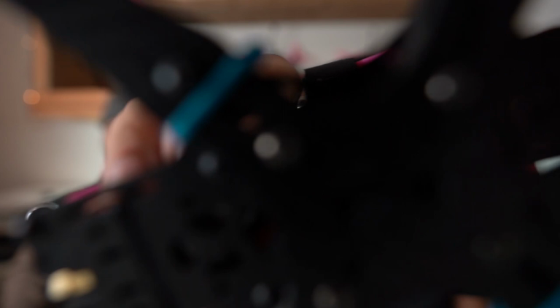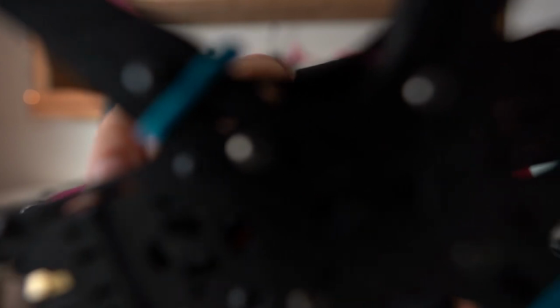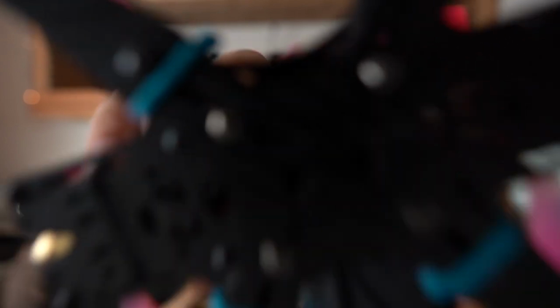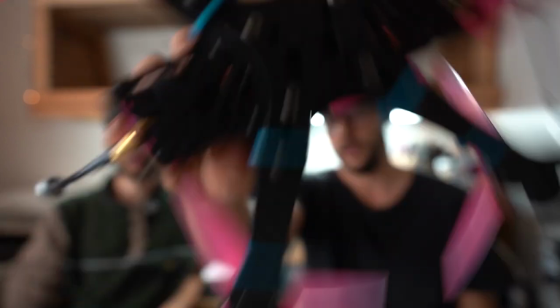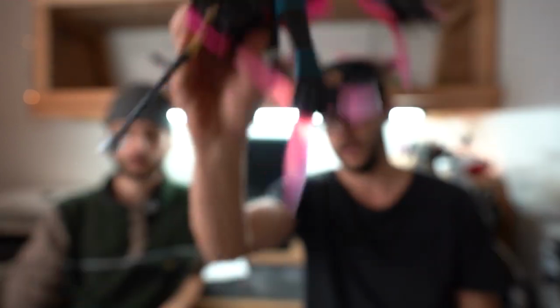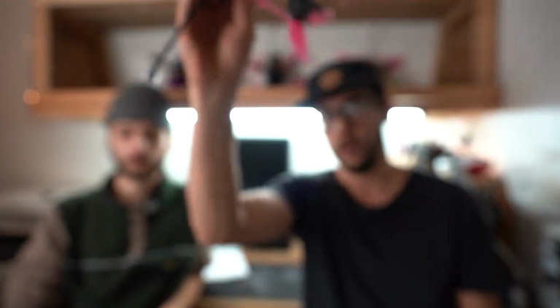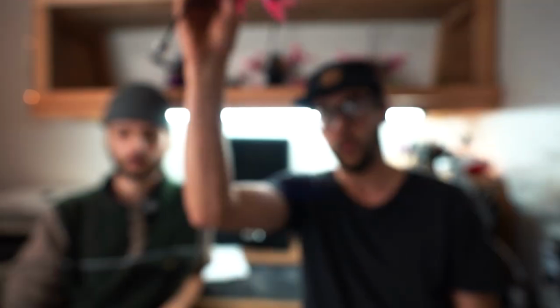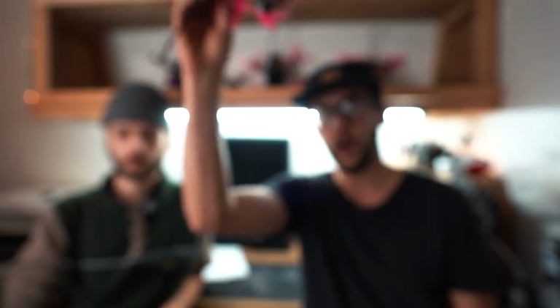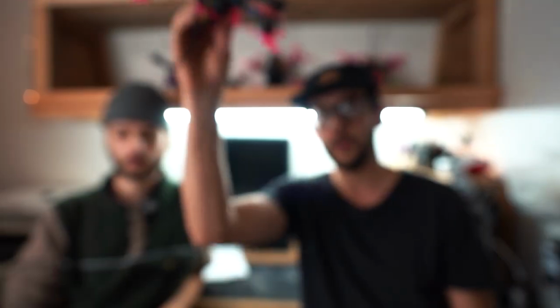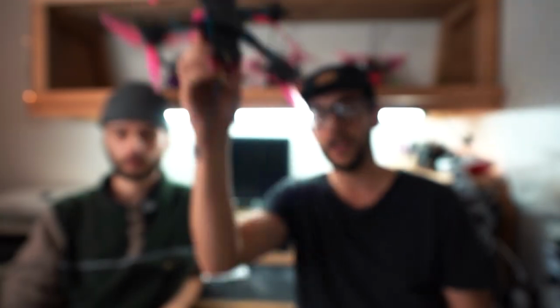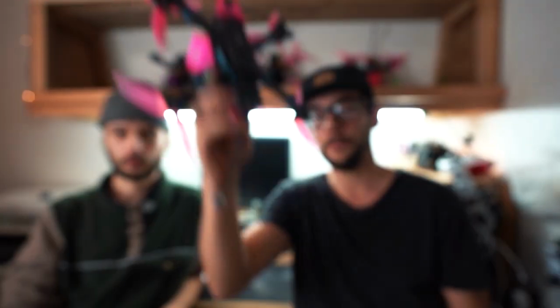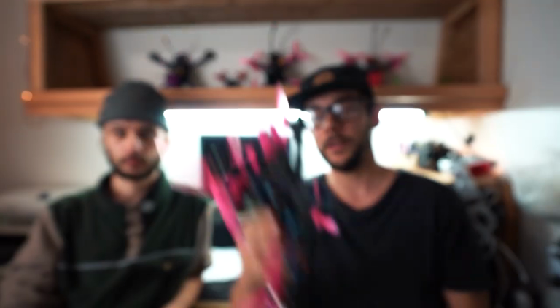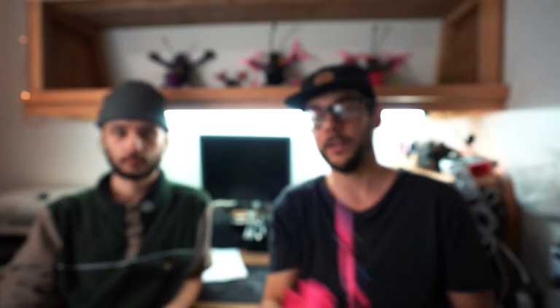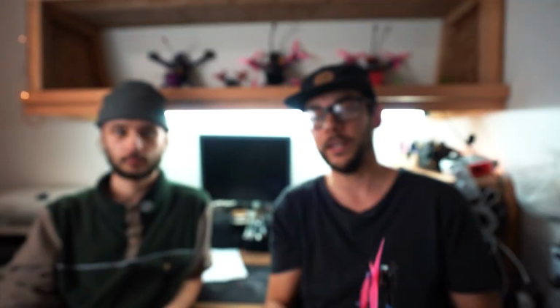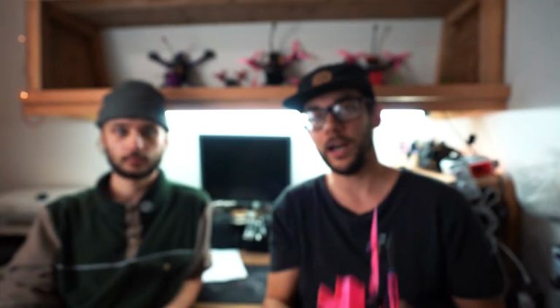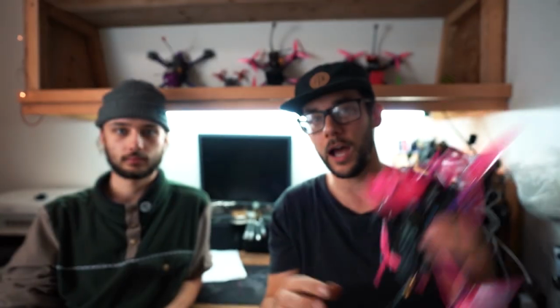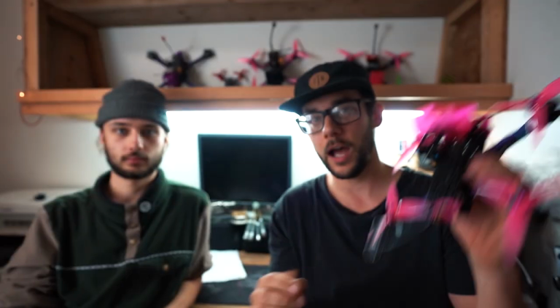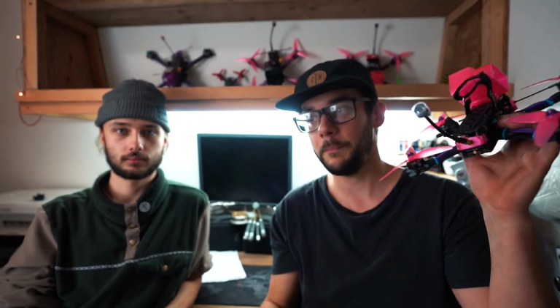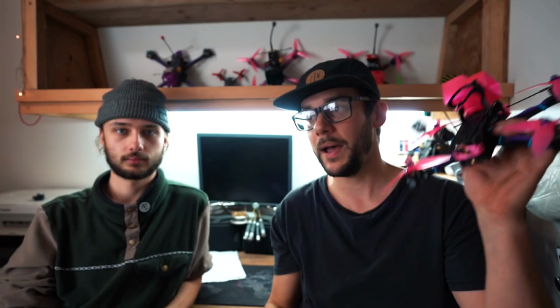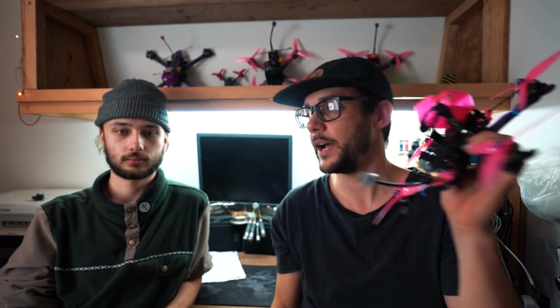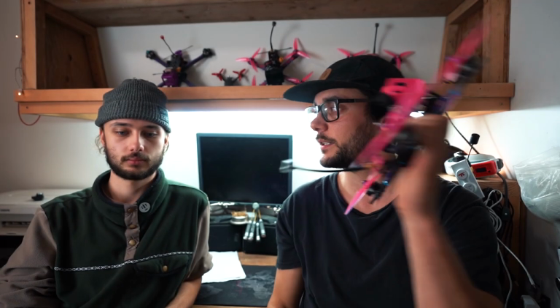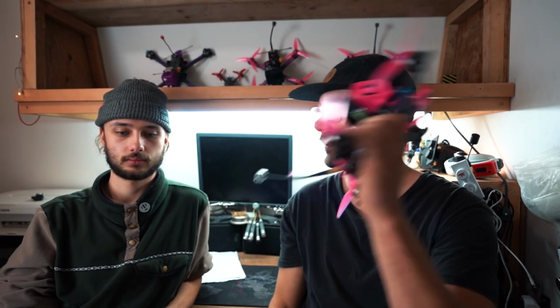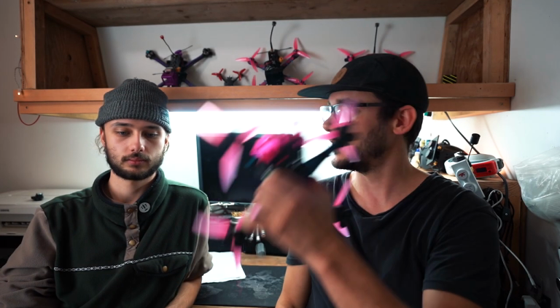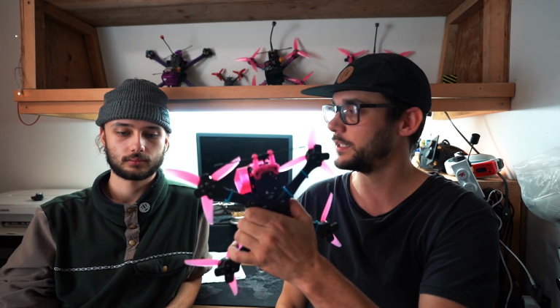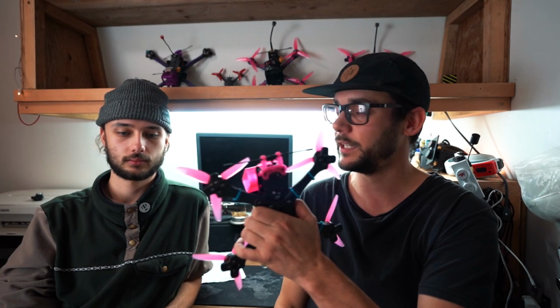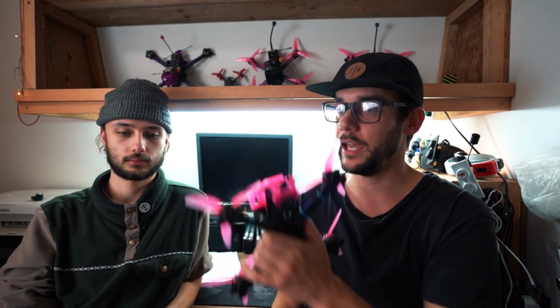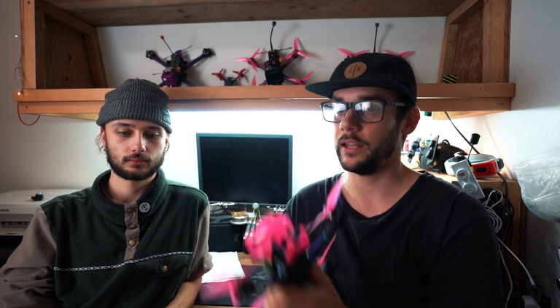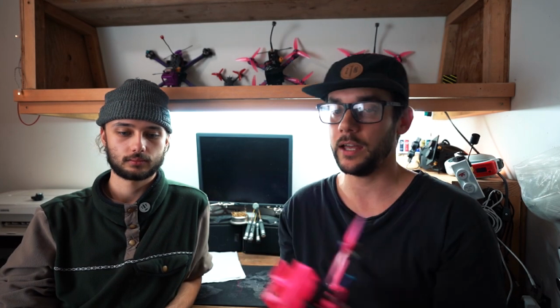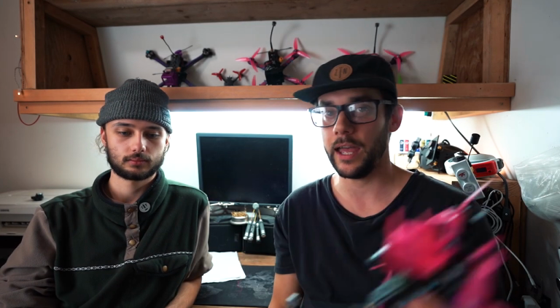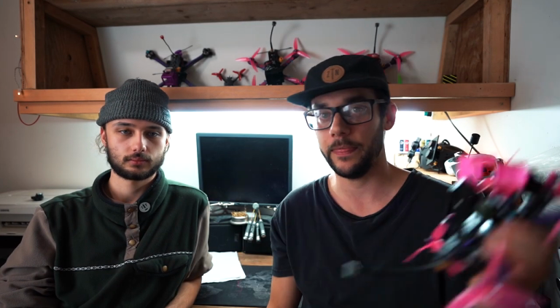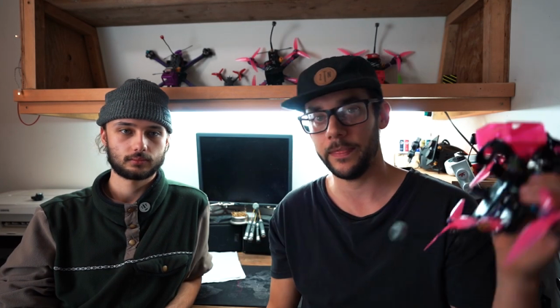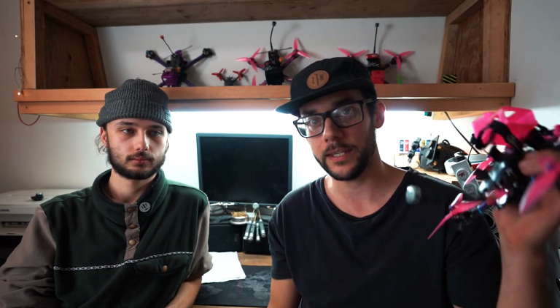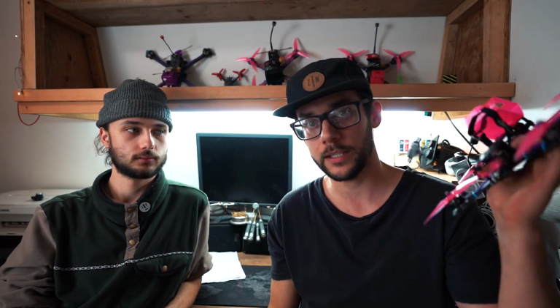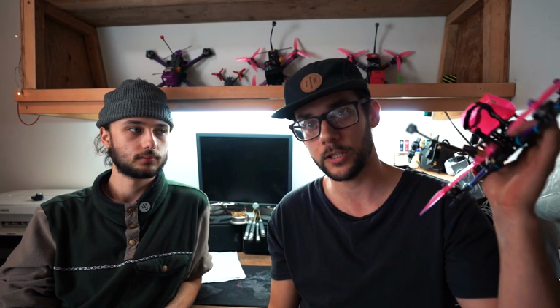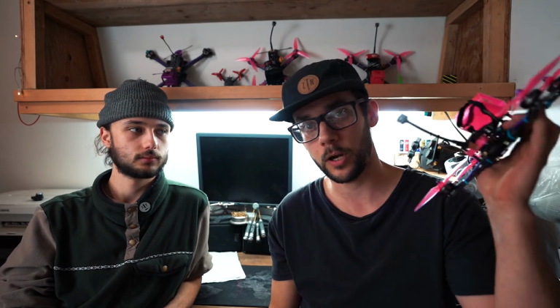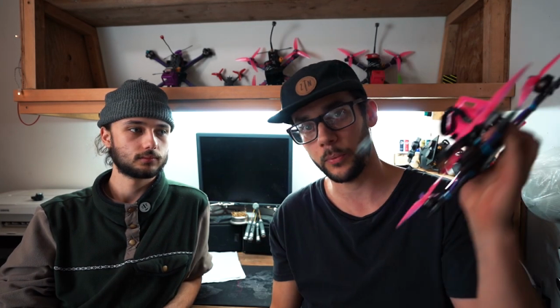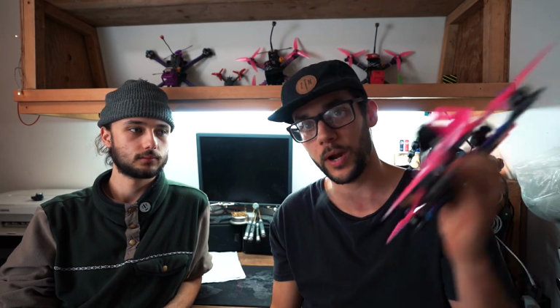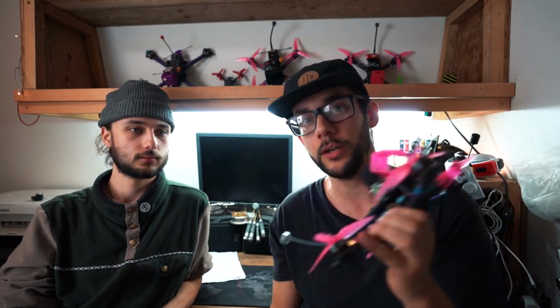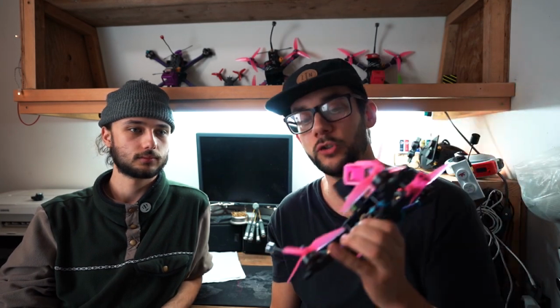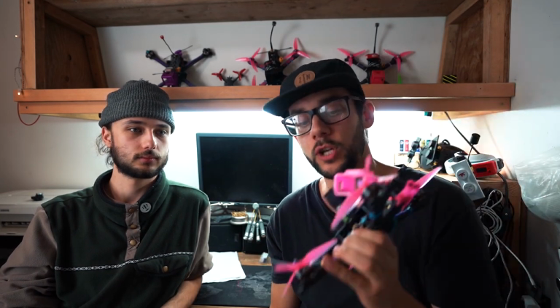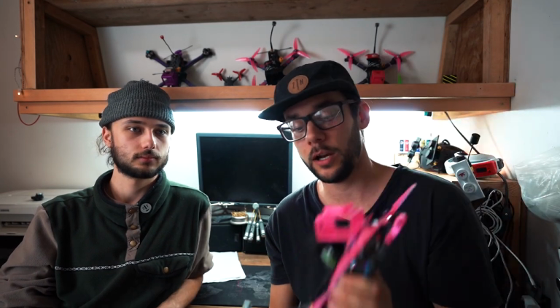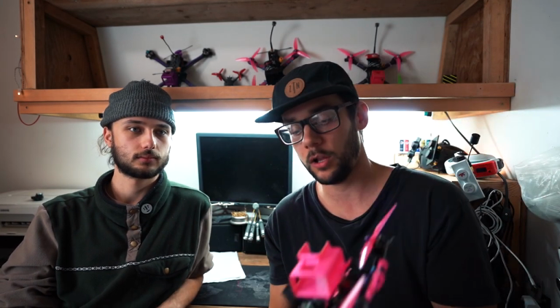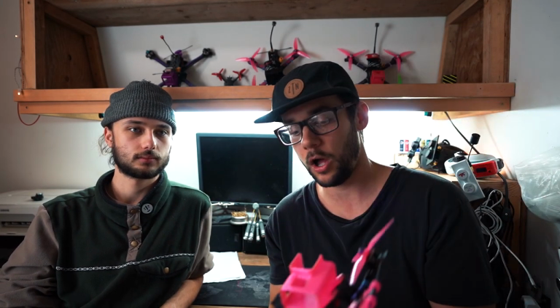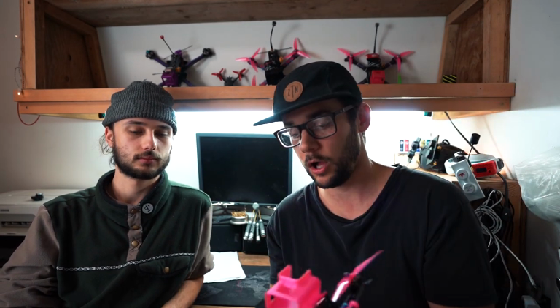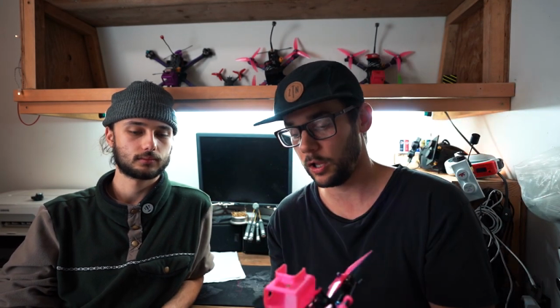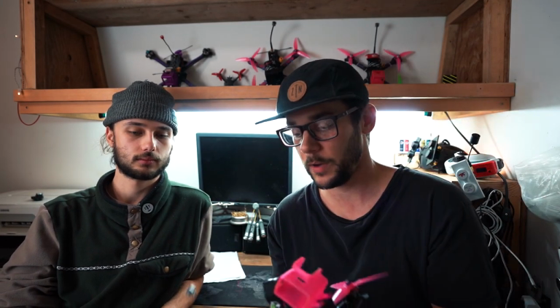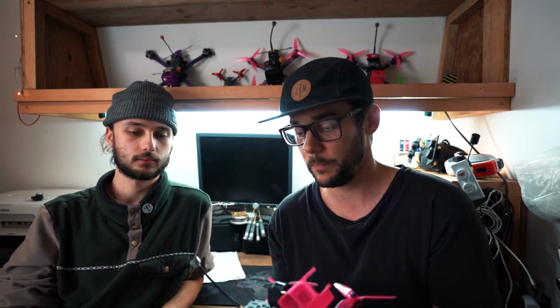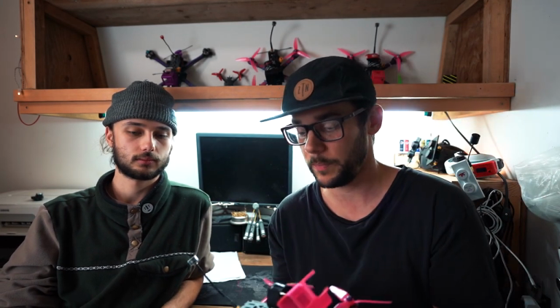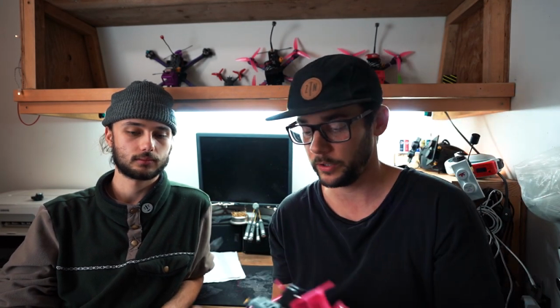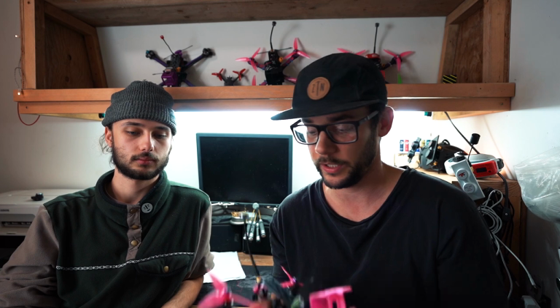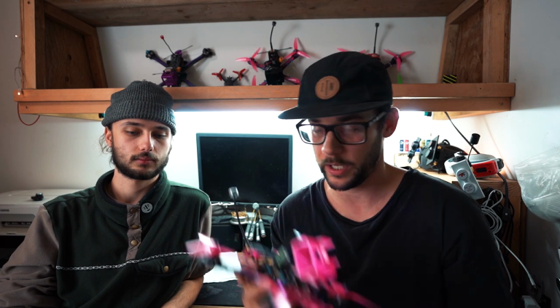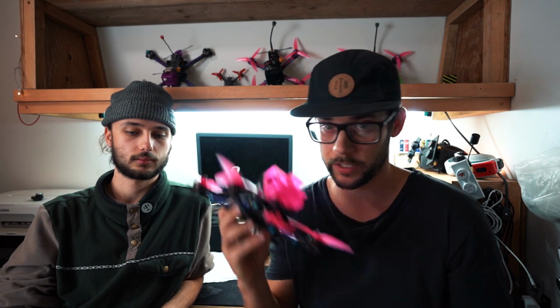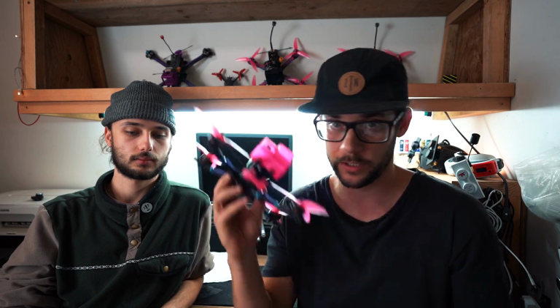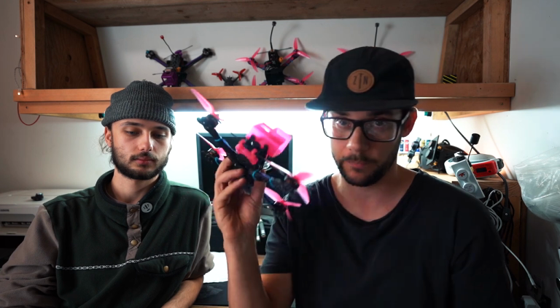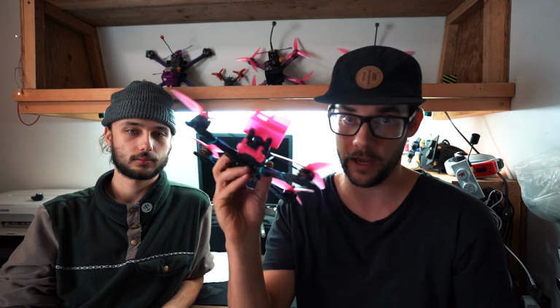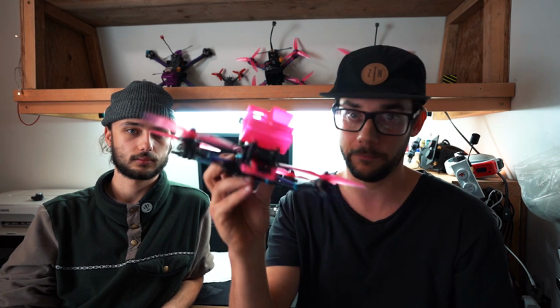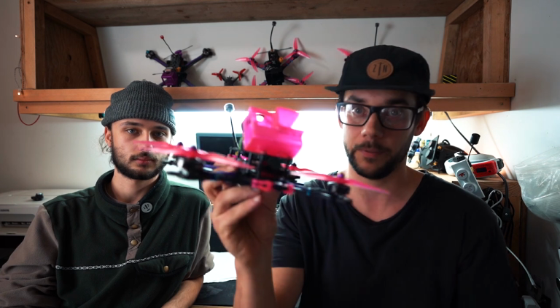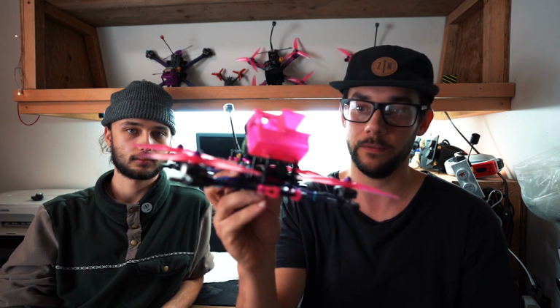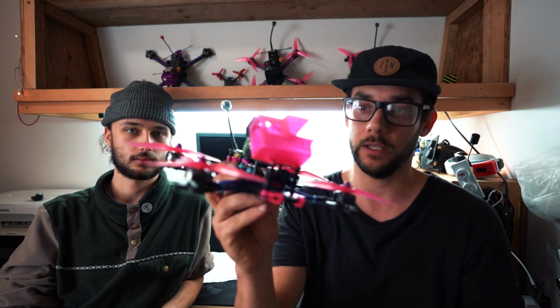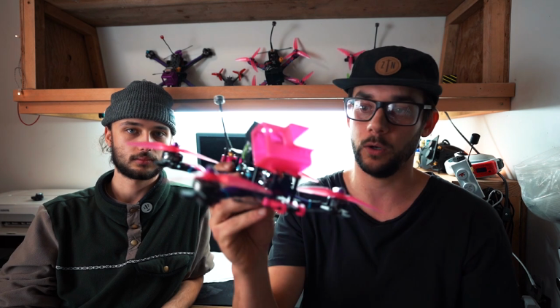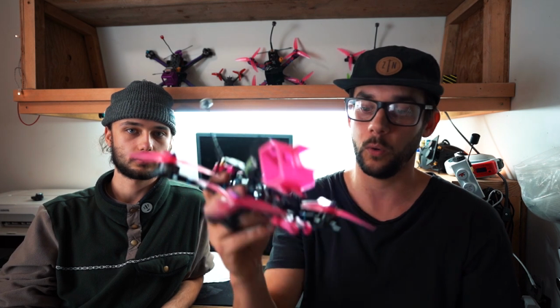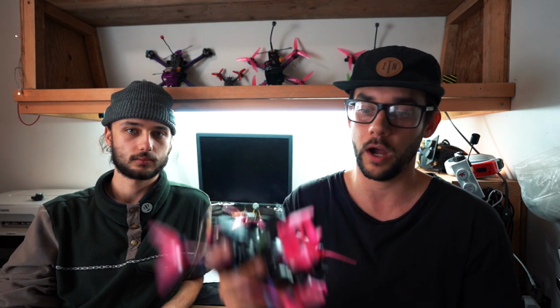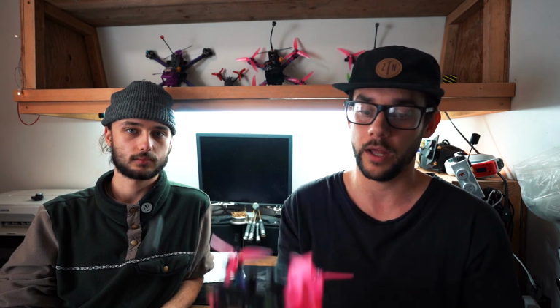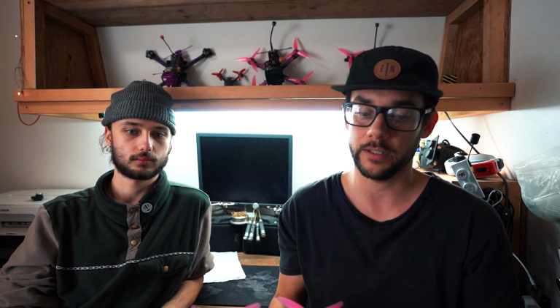Welcome to FPV, I'm Max, this is Akayla, and this is our brand new channel all about building custom FPV quads.